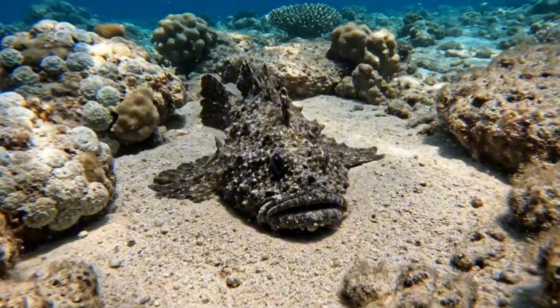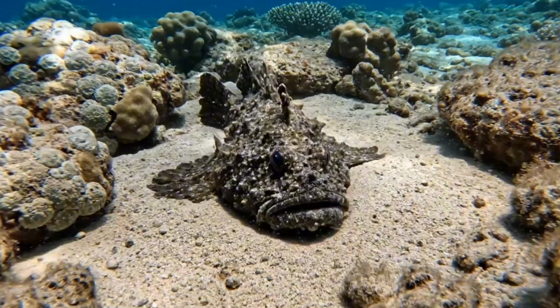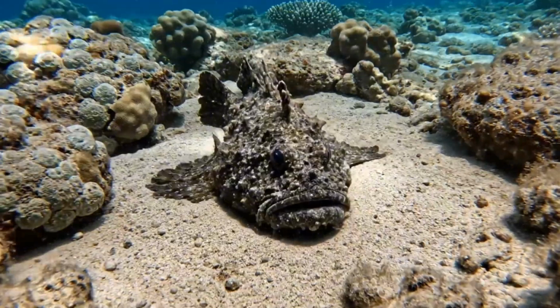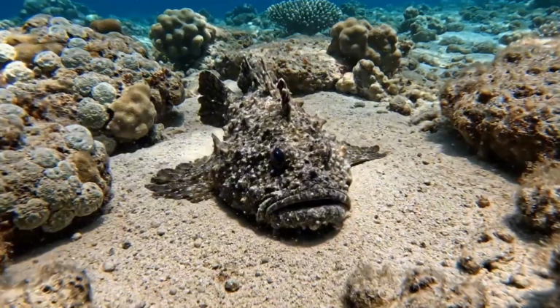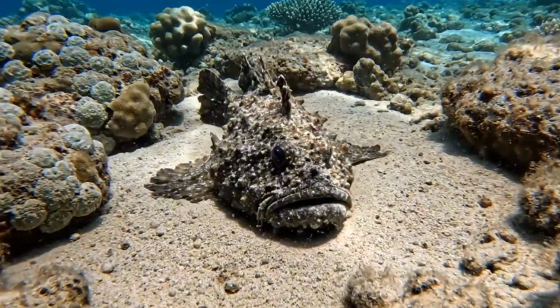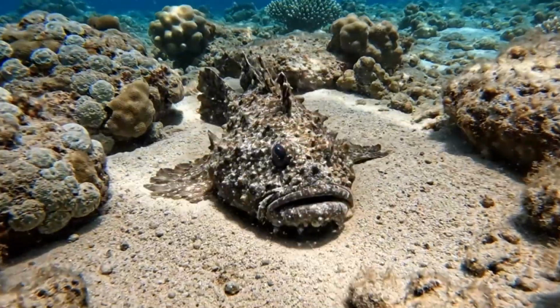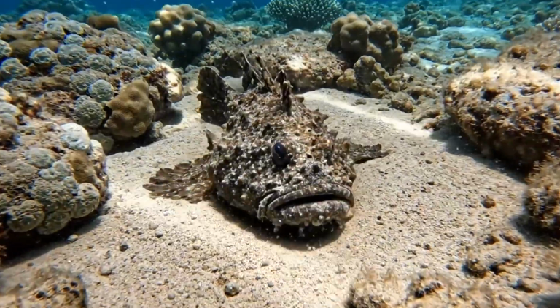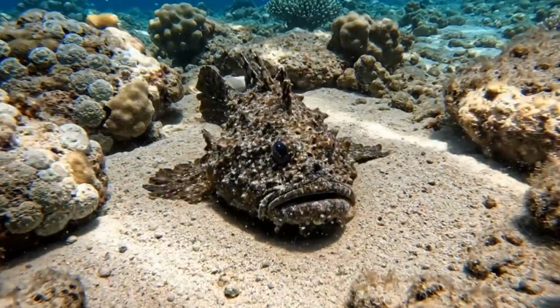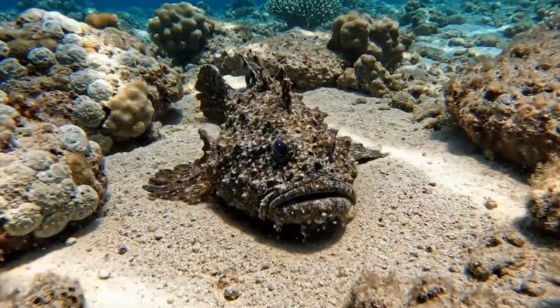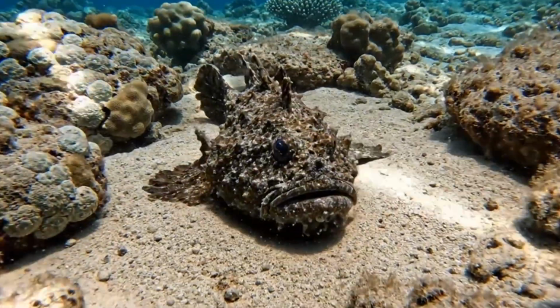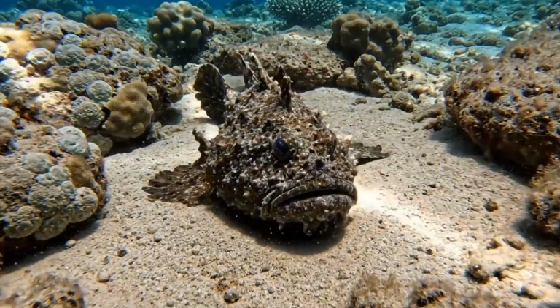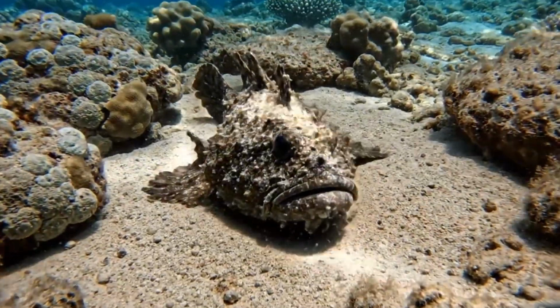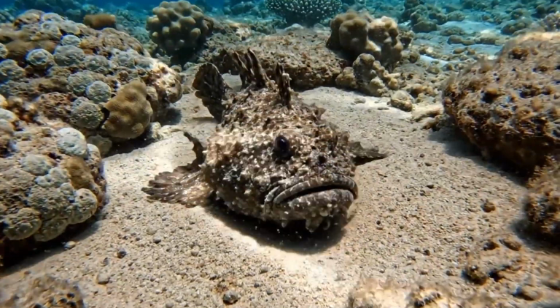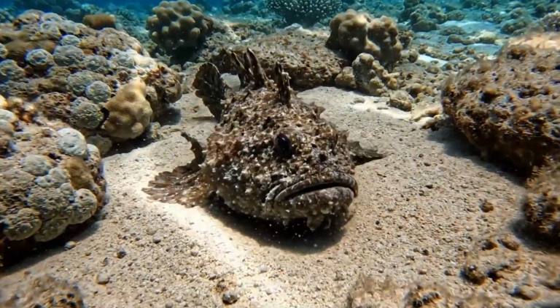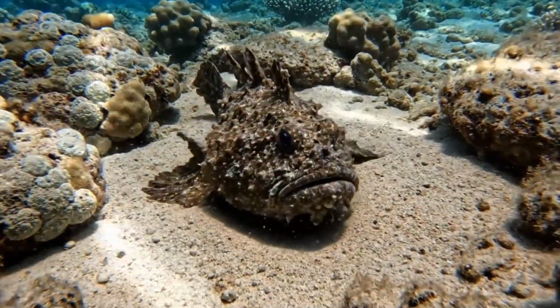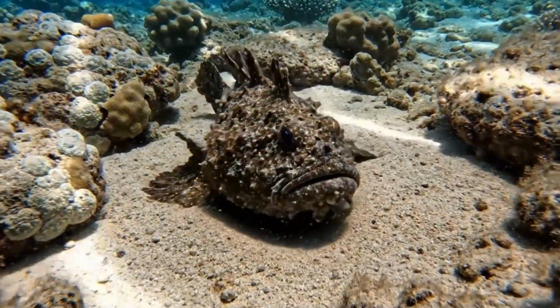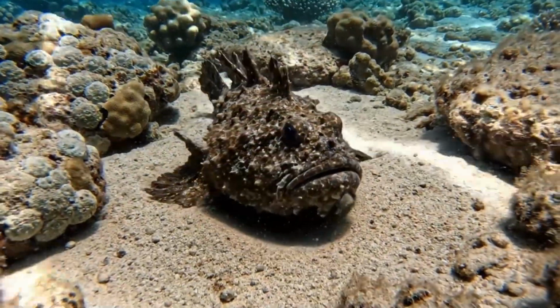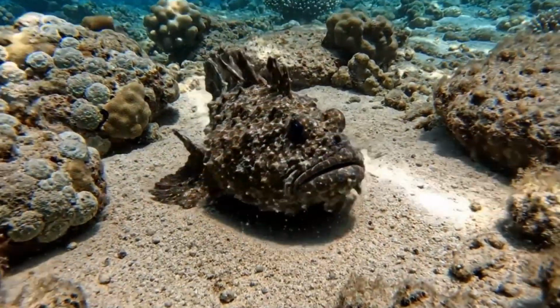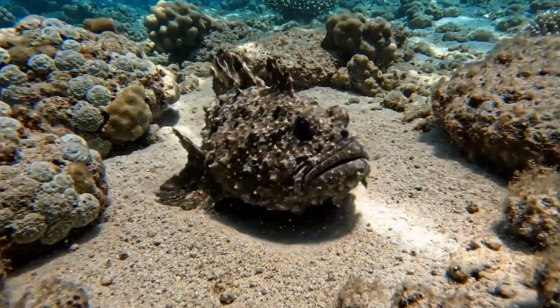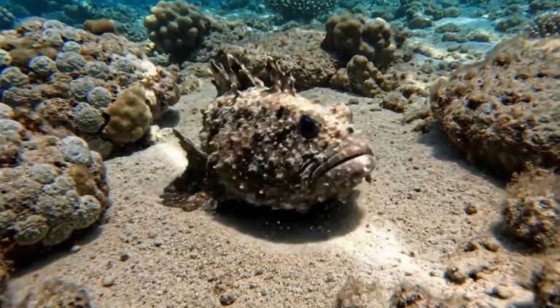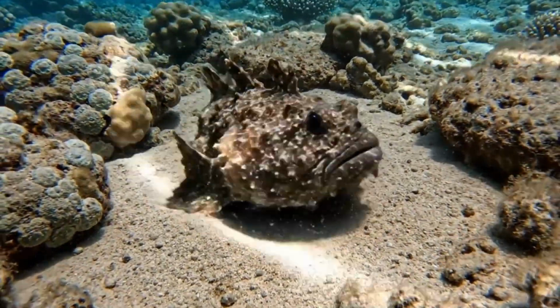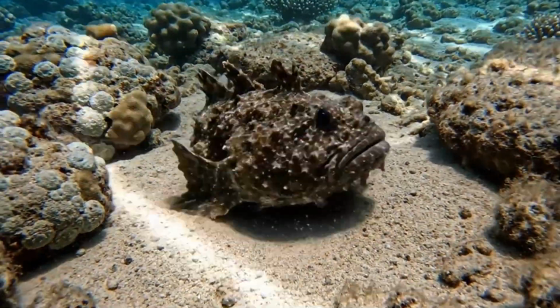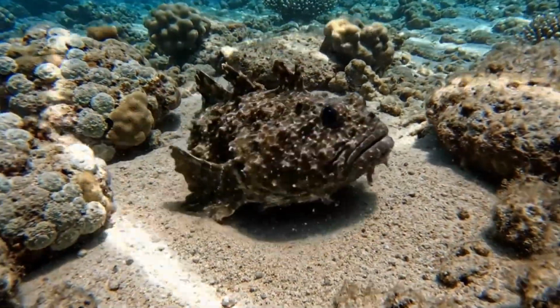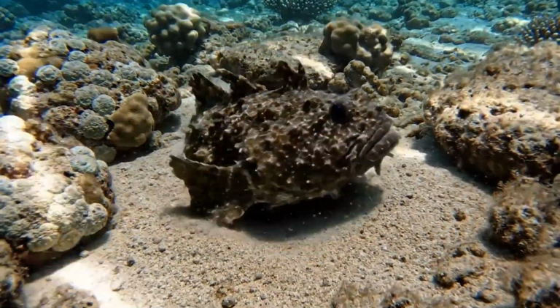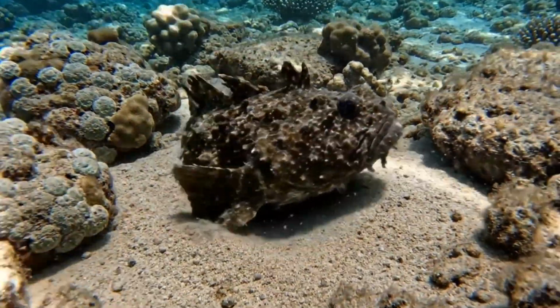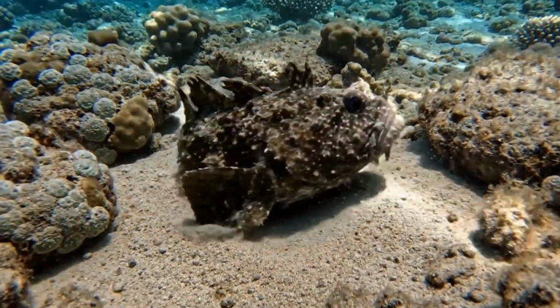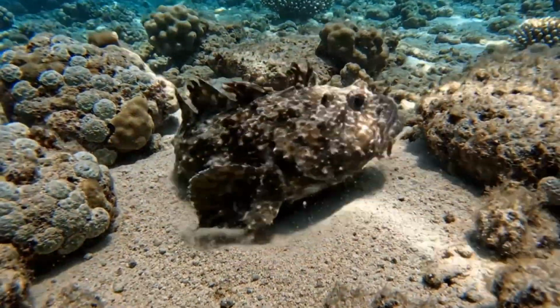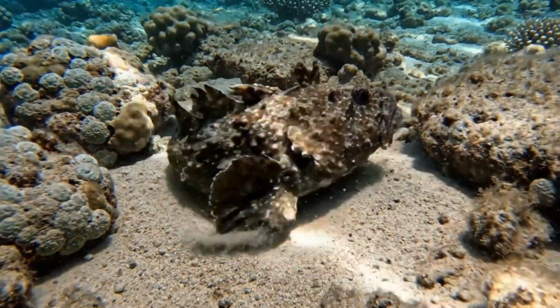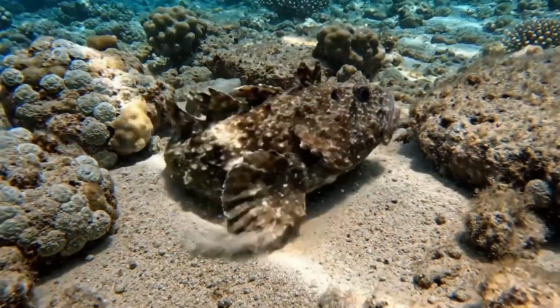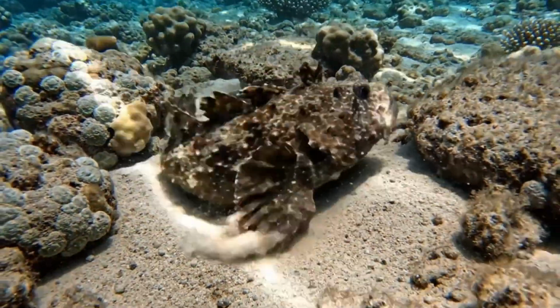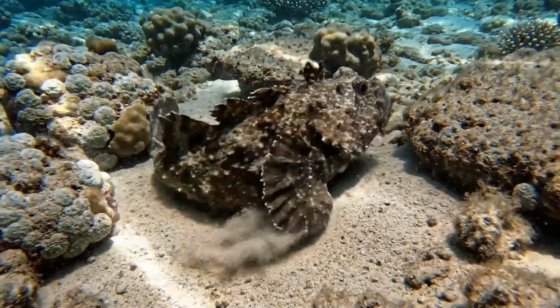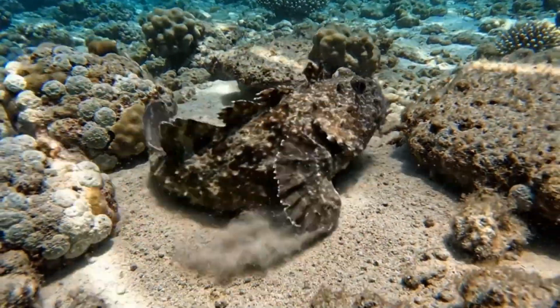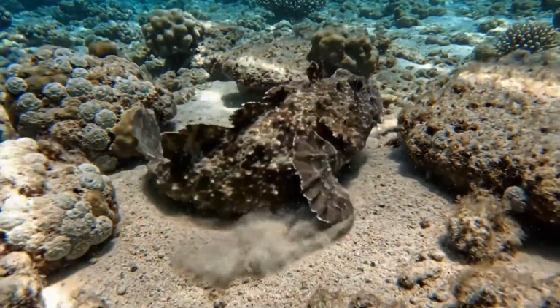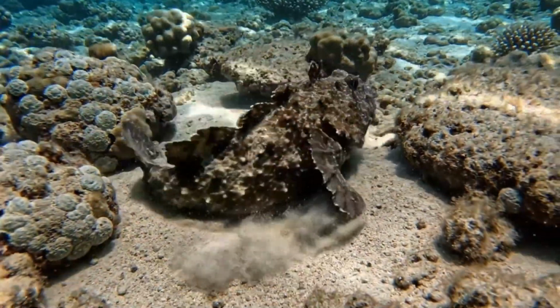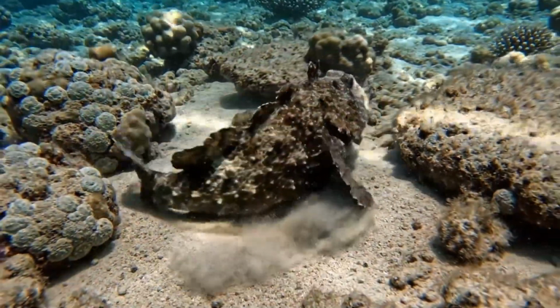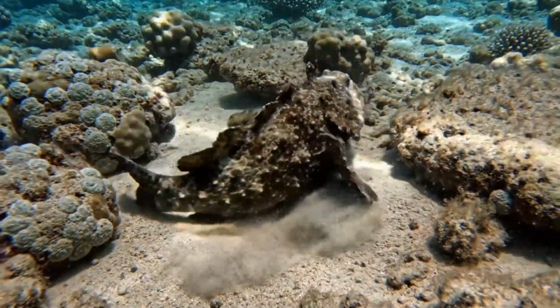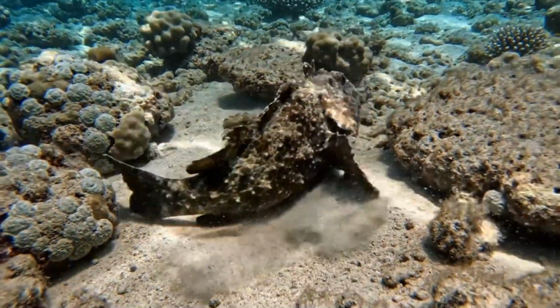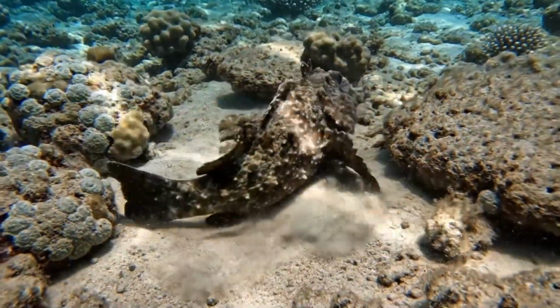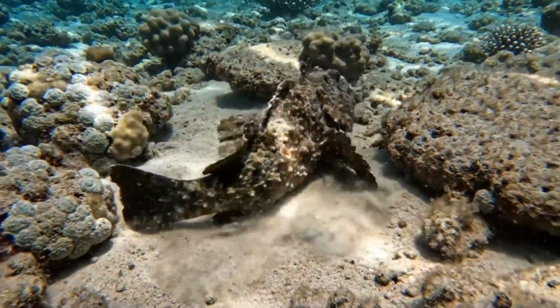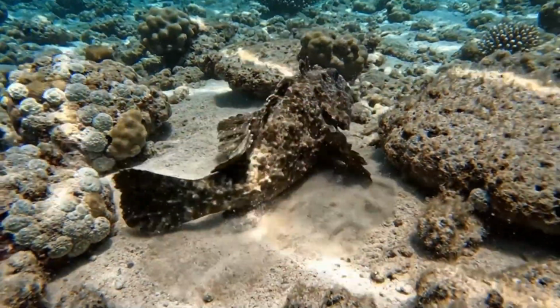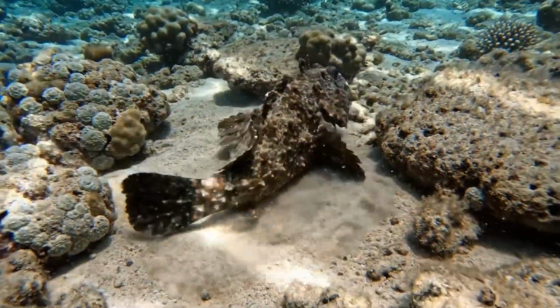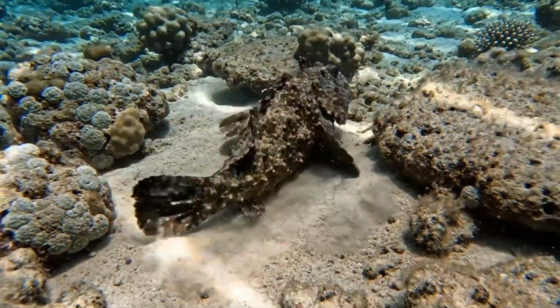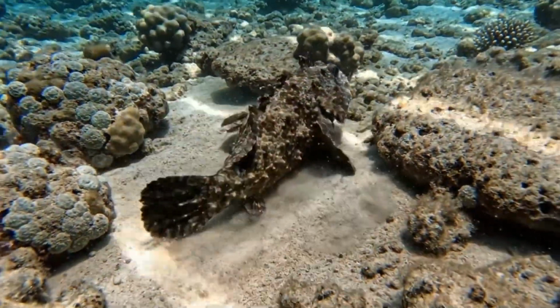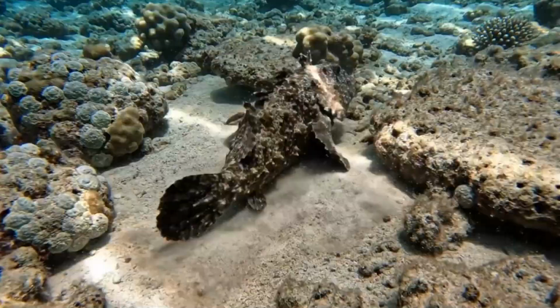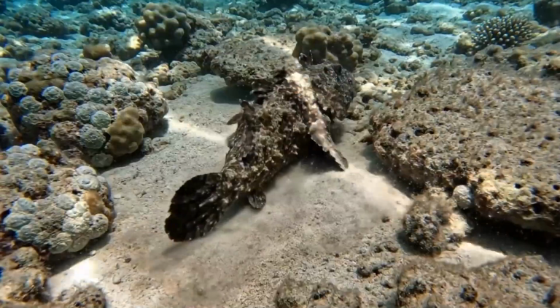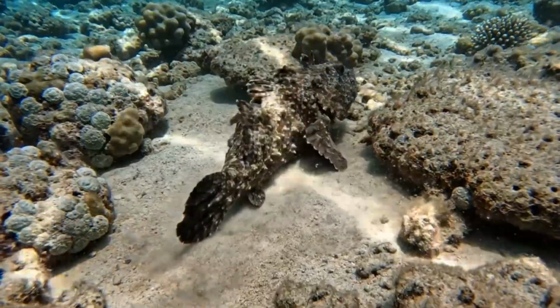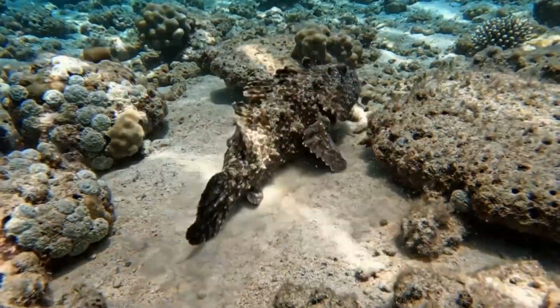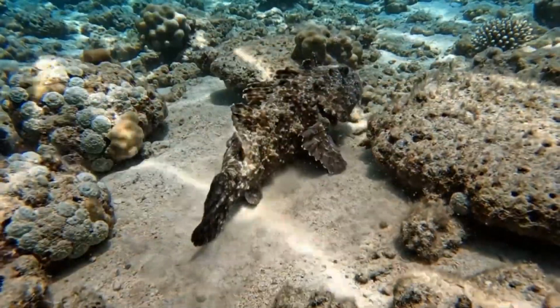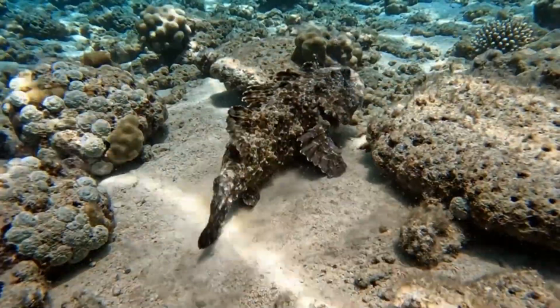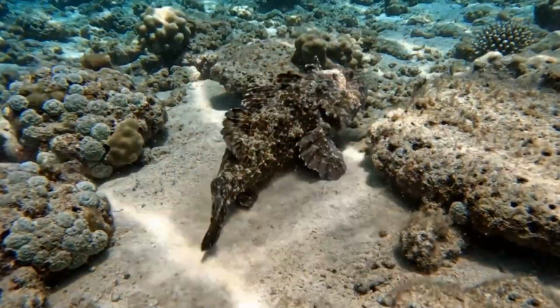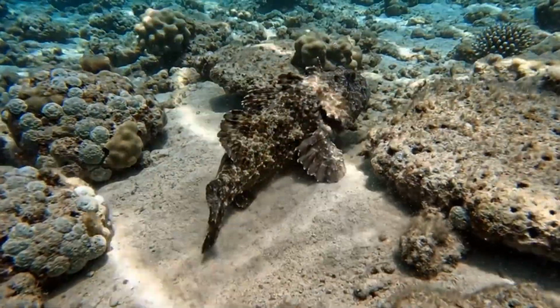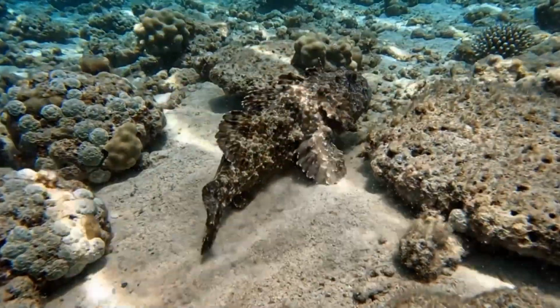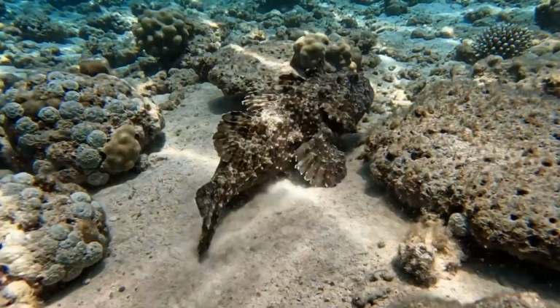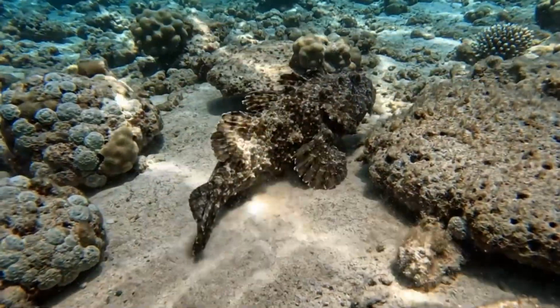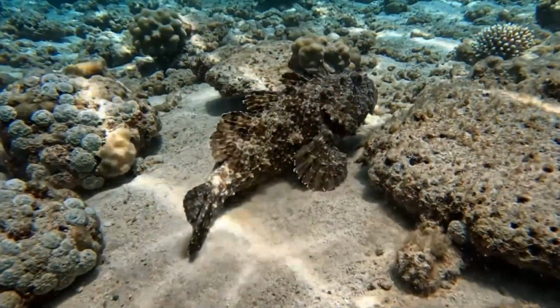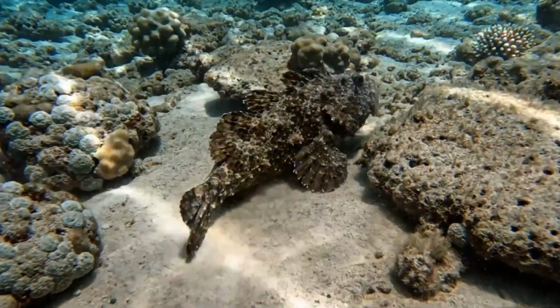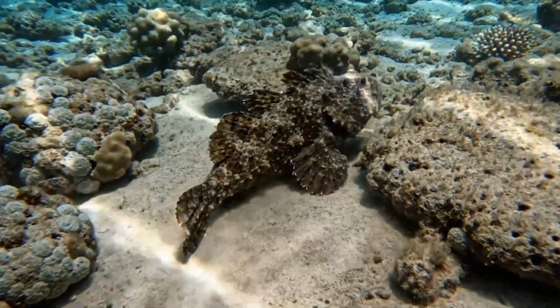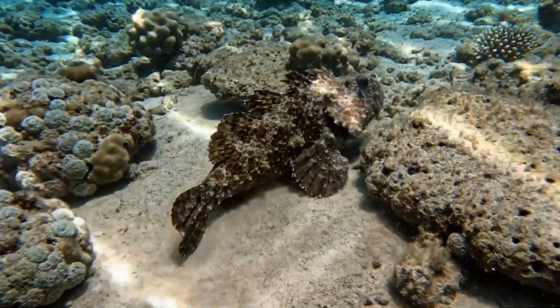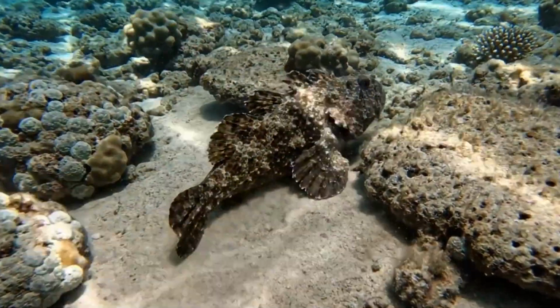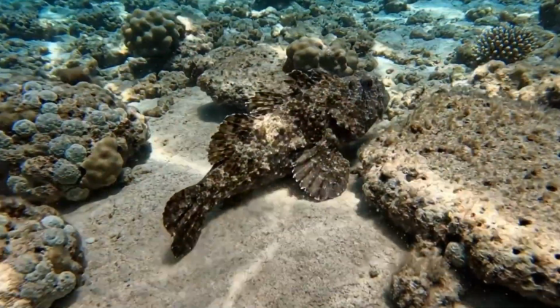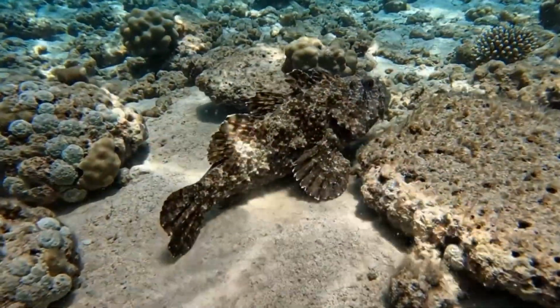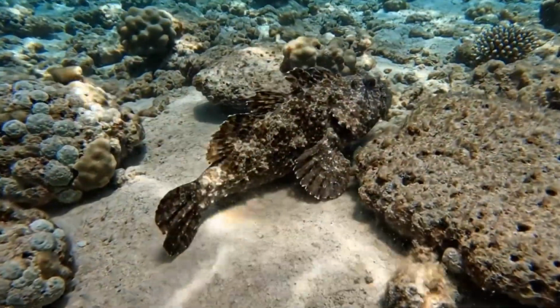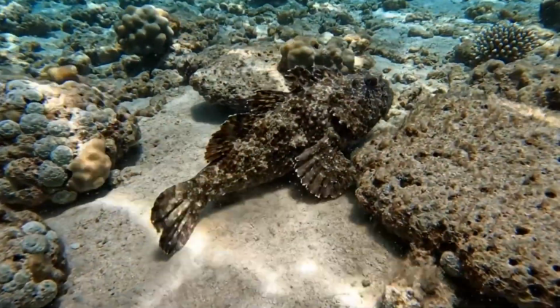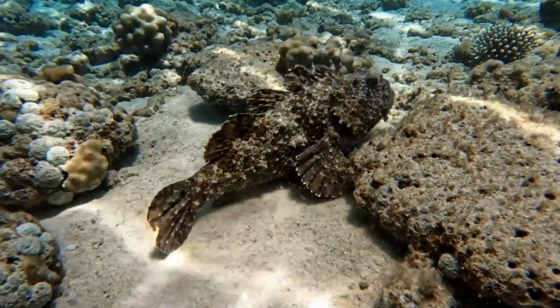This is a stonefish. It's brown and blends with rocks in the Pacific Ocean. Its spines can be very dangerous.